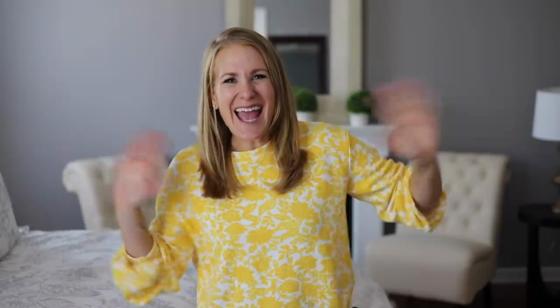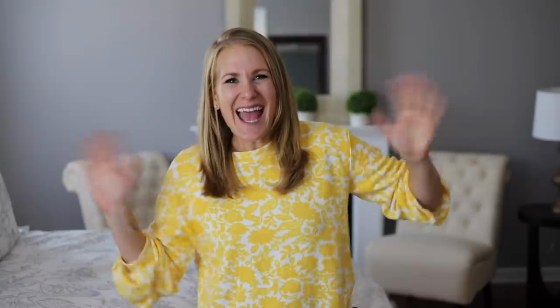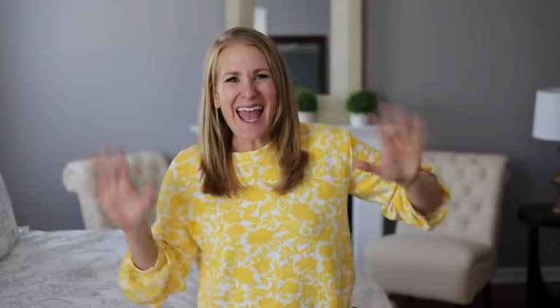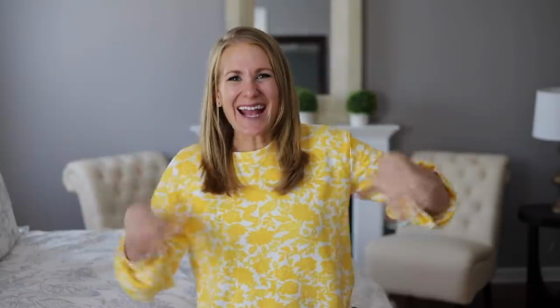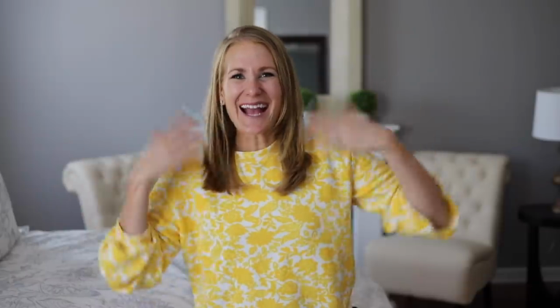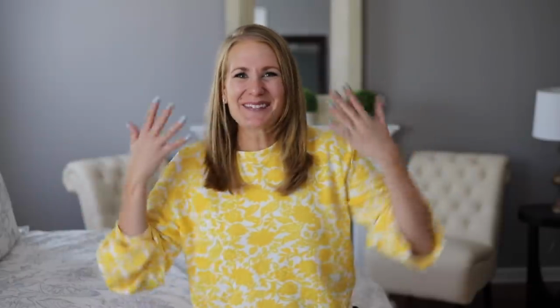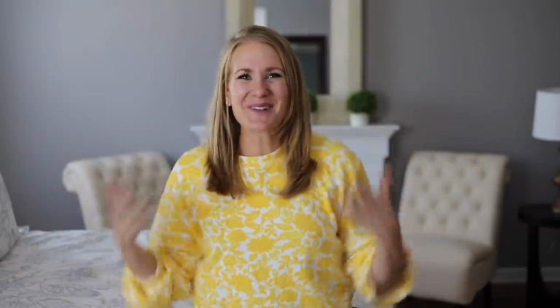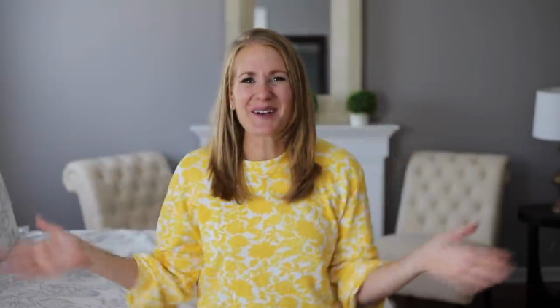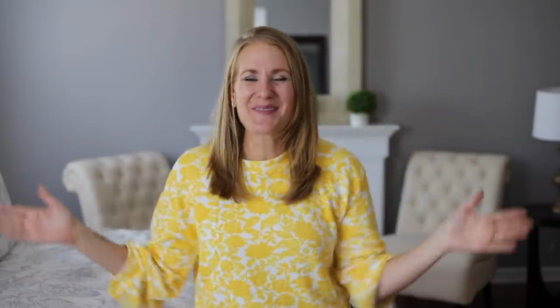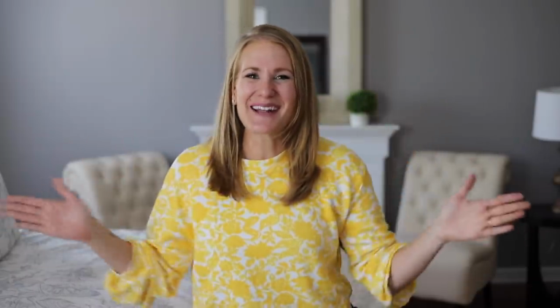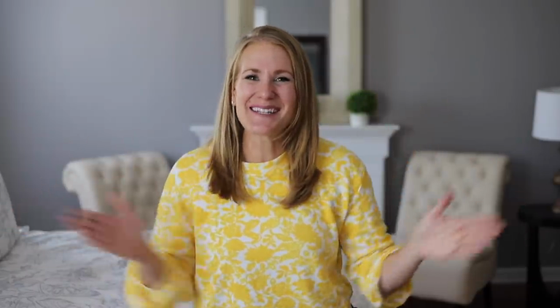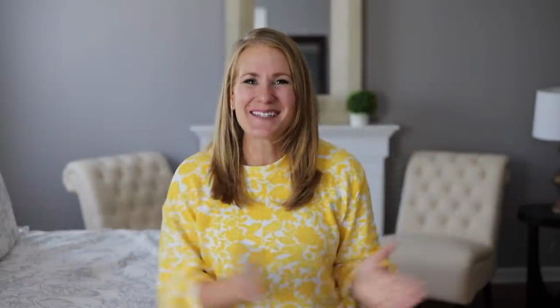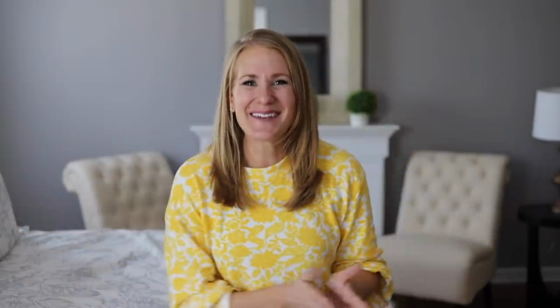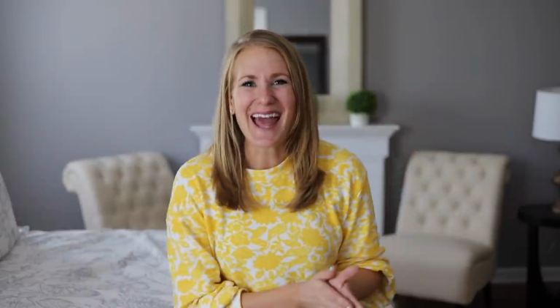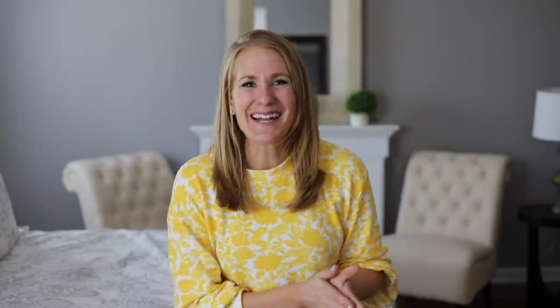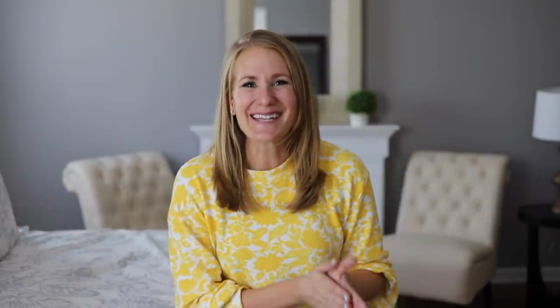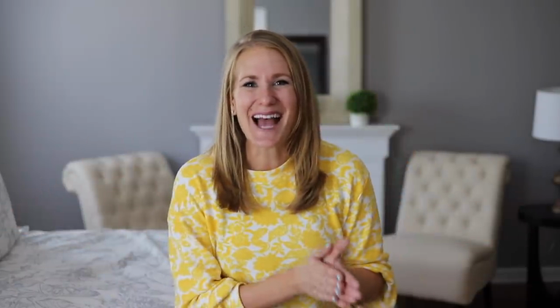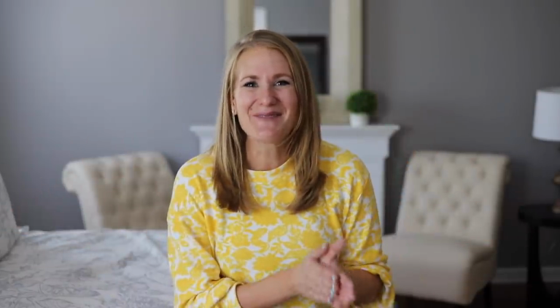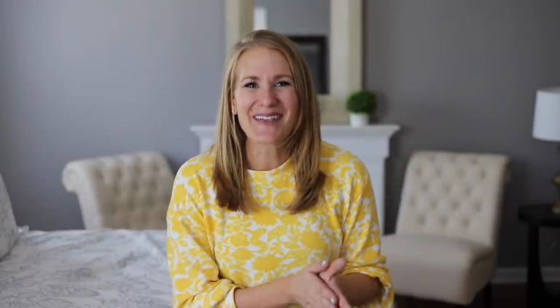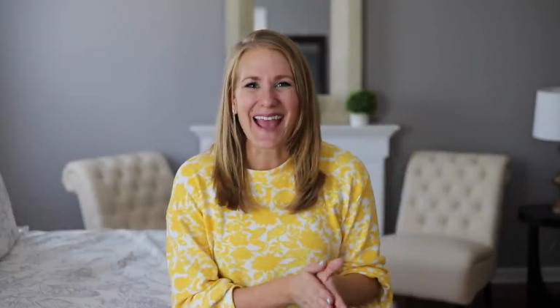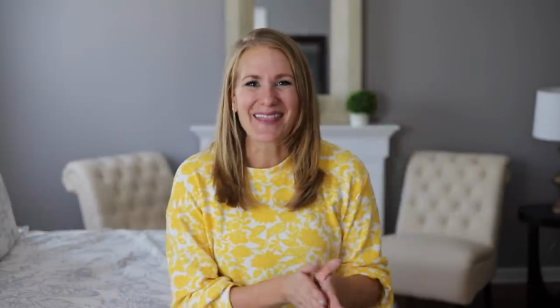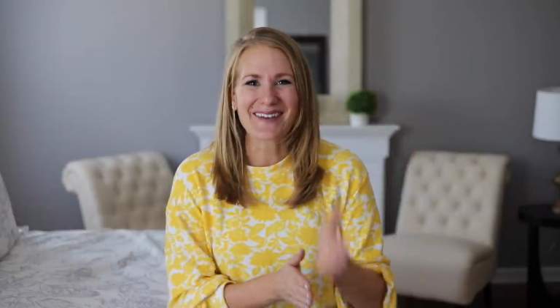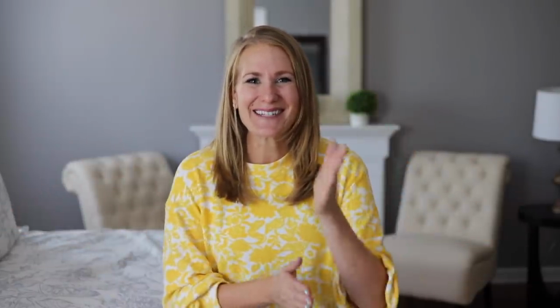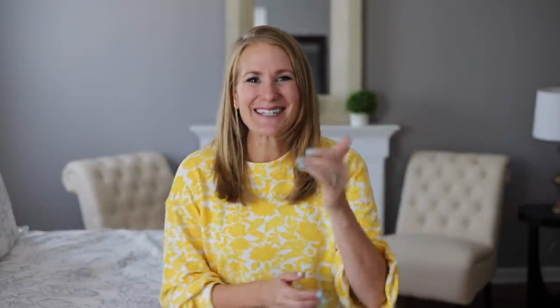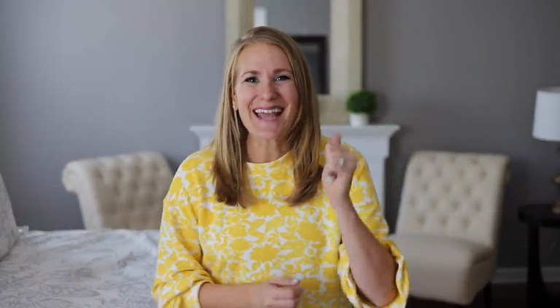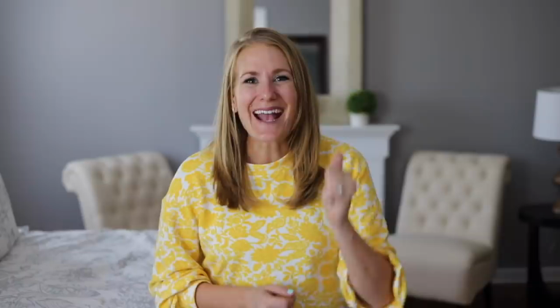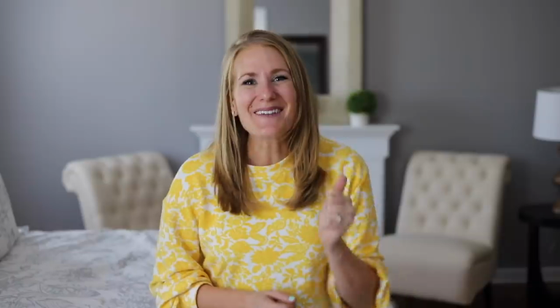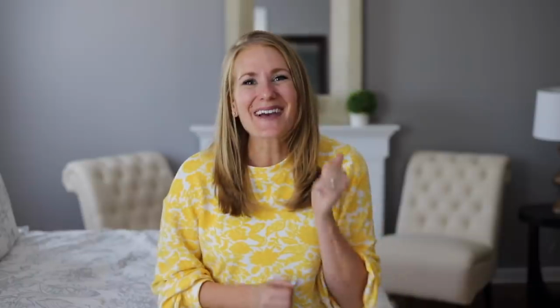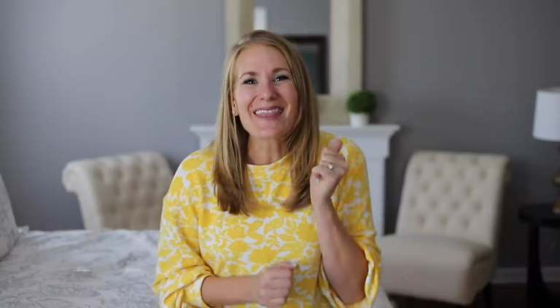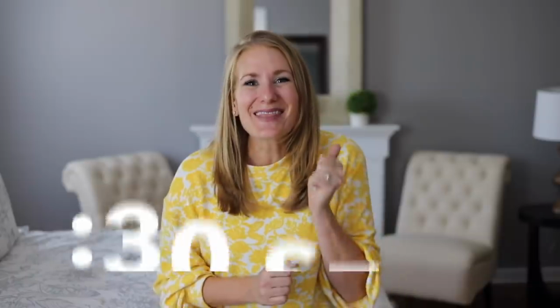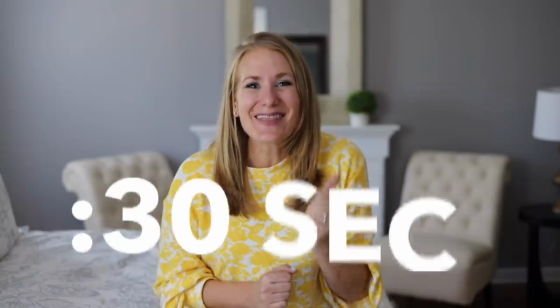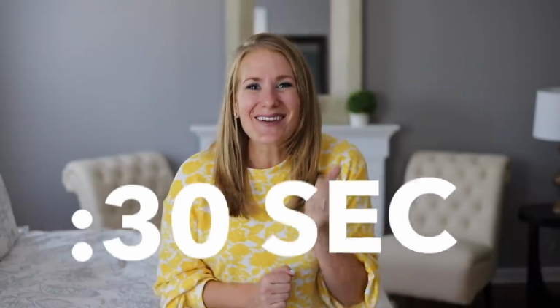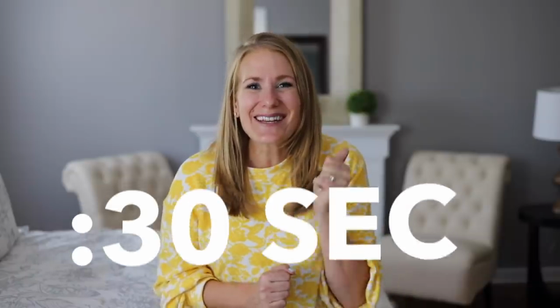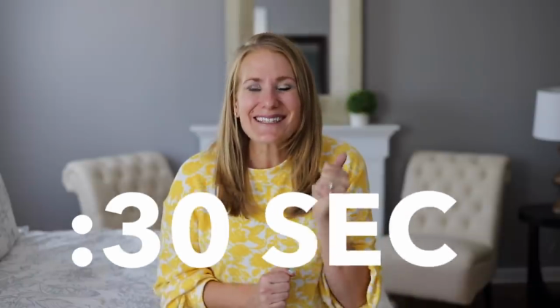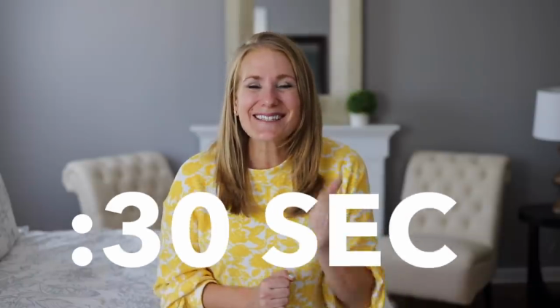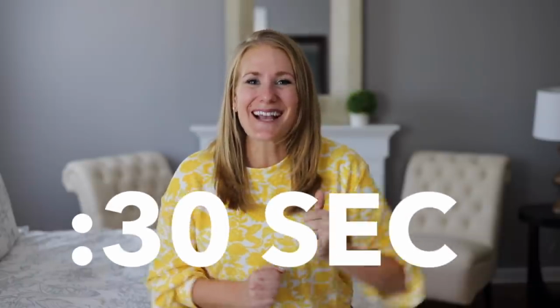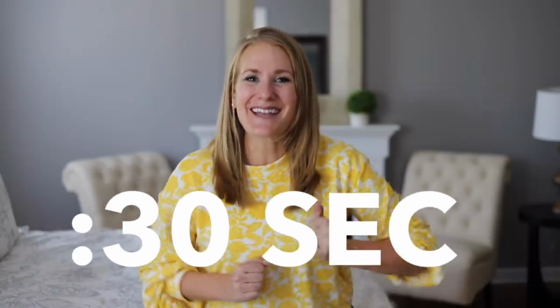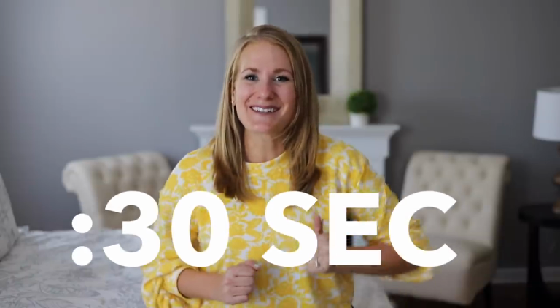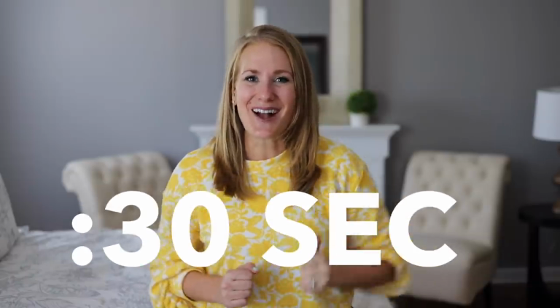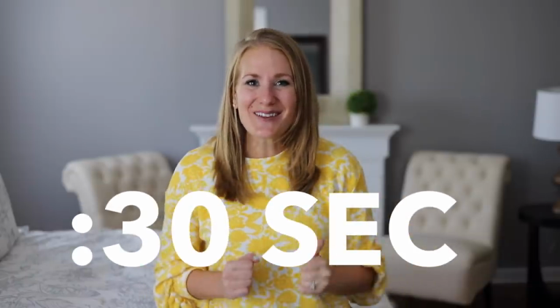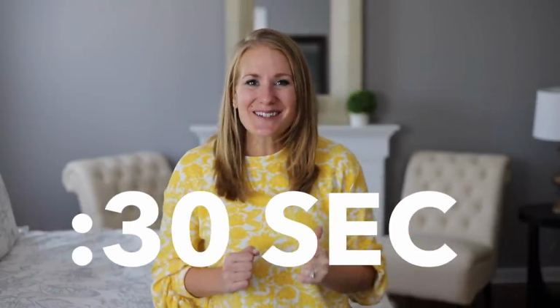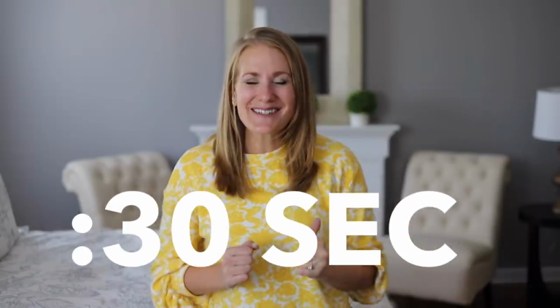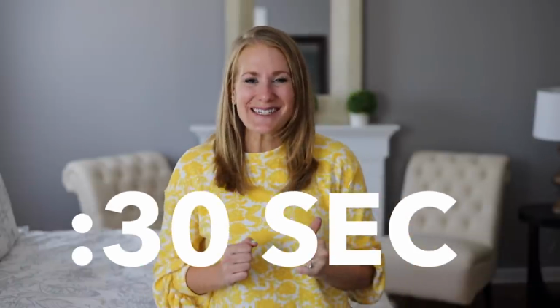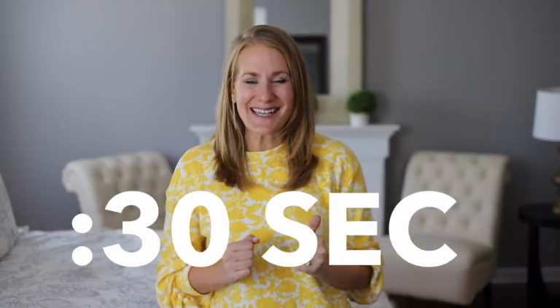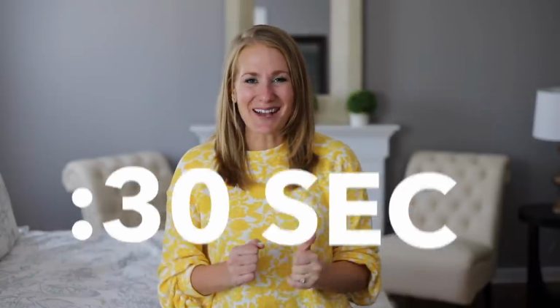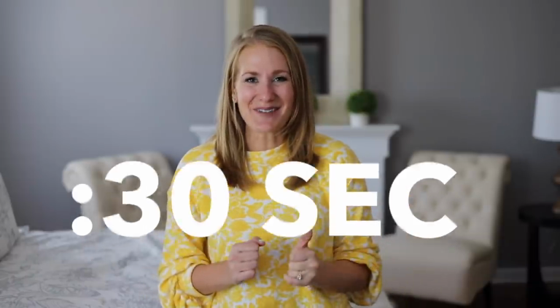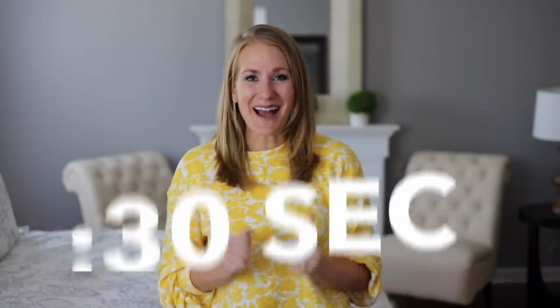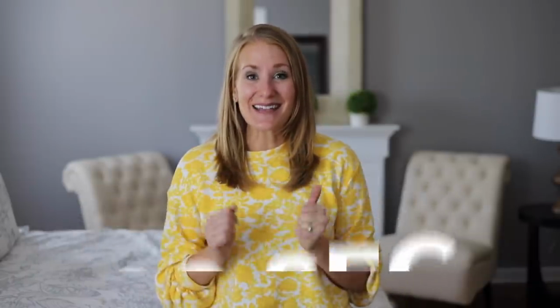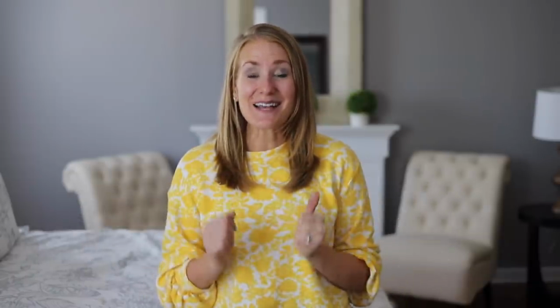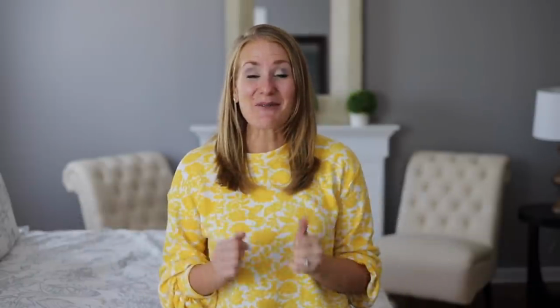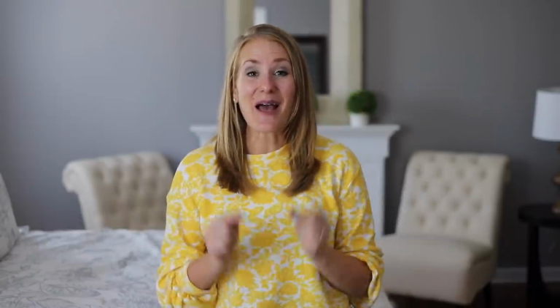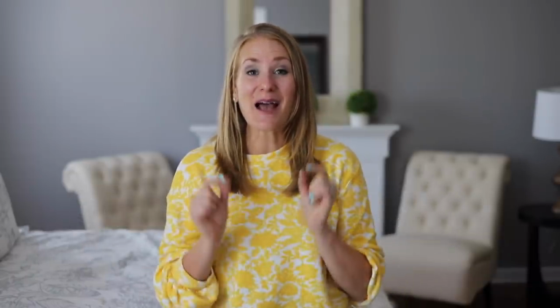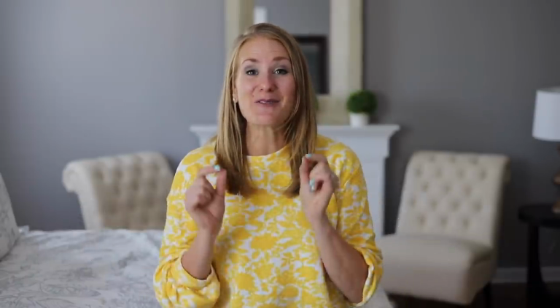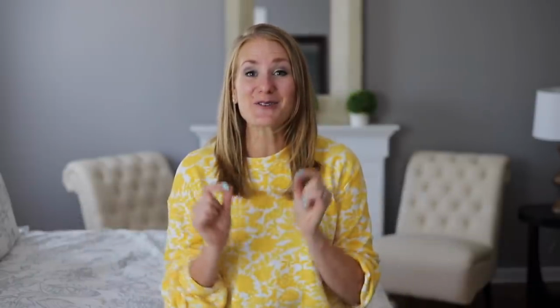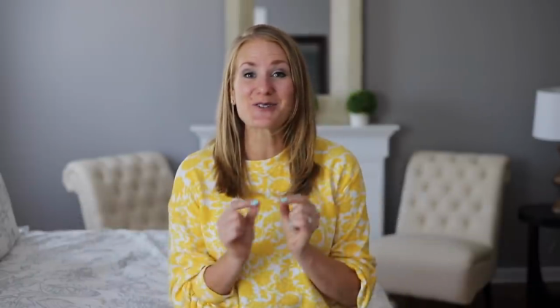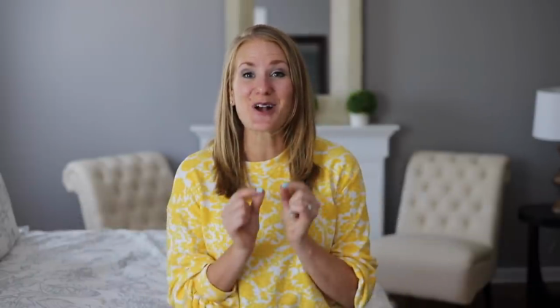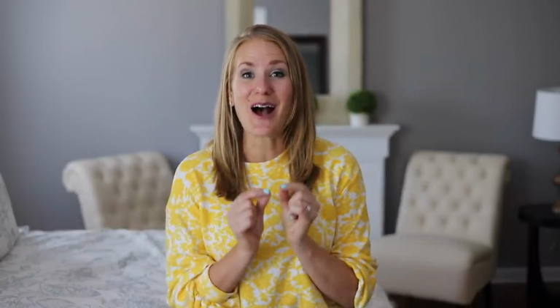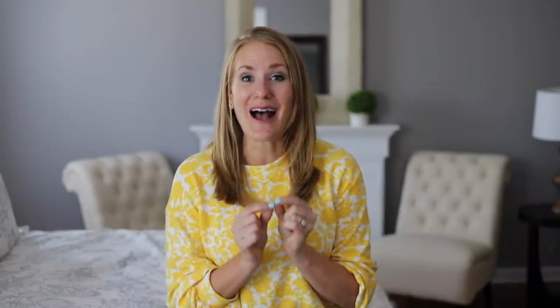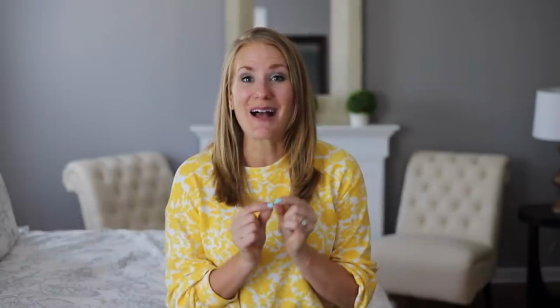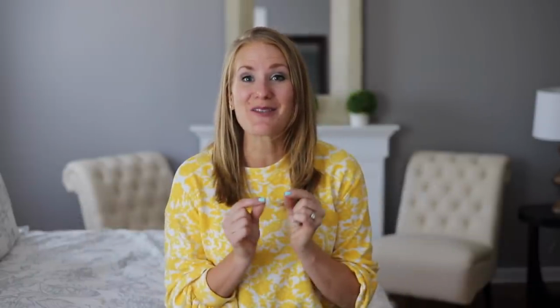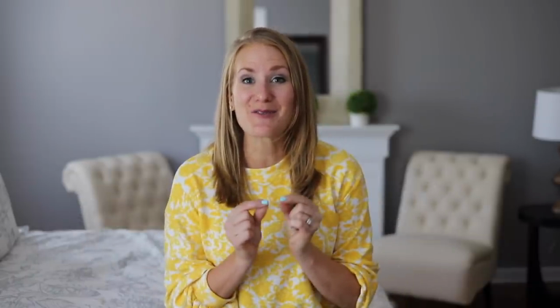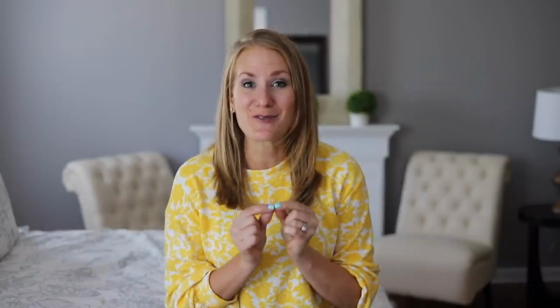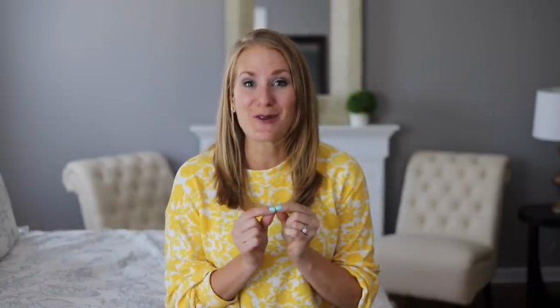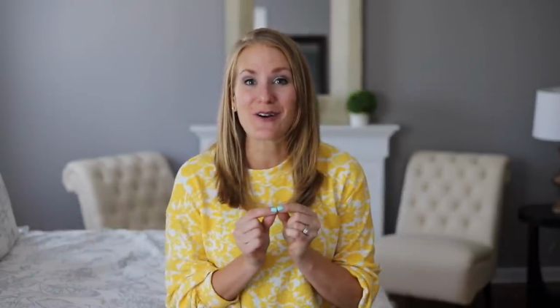Hey guys, welcome back to Do It At A Die with Katherine. Today I've got 30 second Dollar Tree DIYs that will have your jaw on the floor.